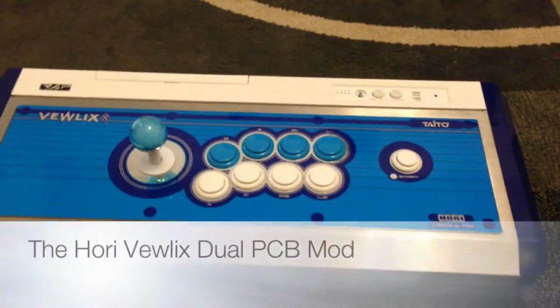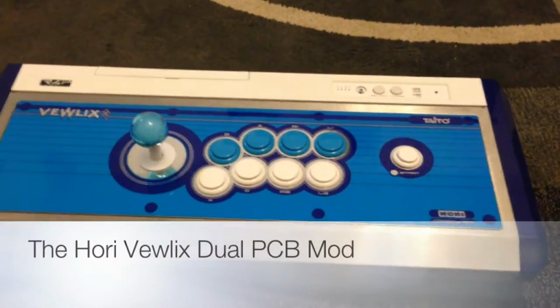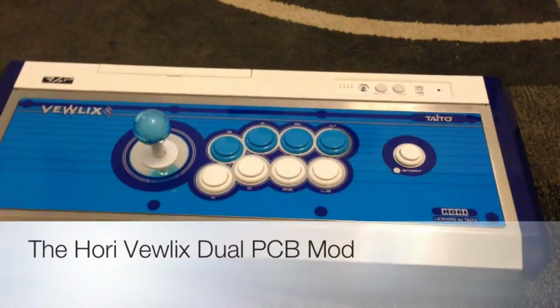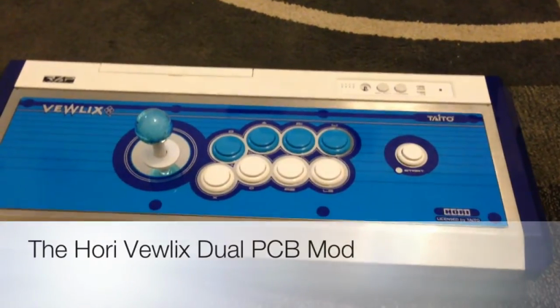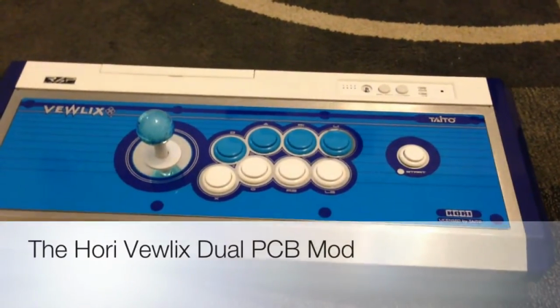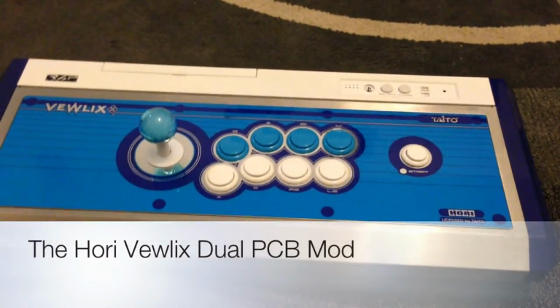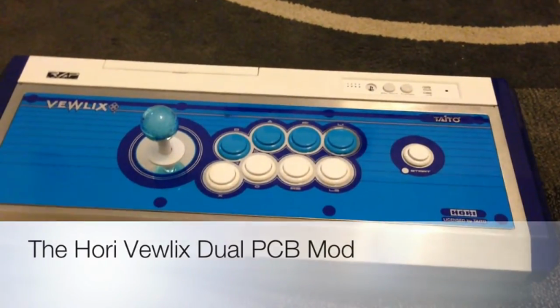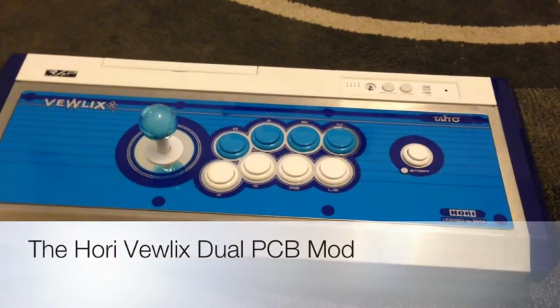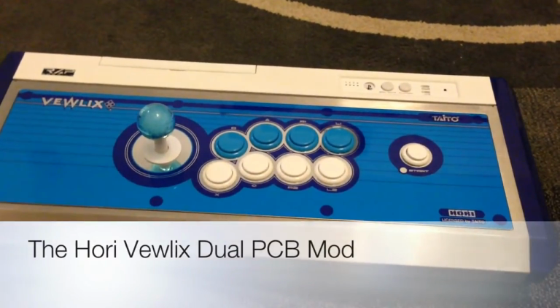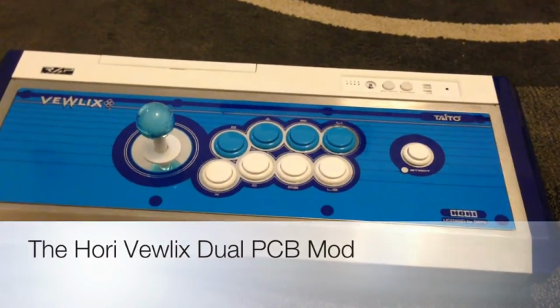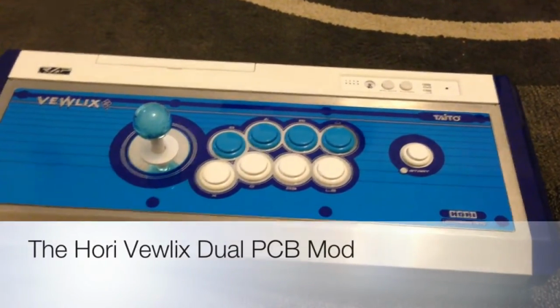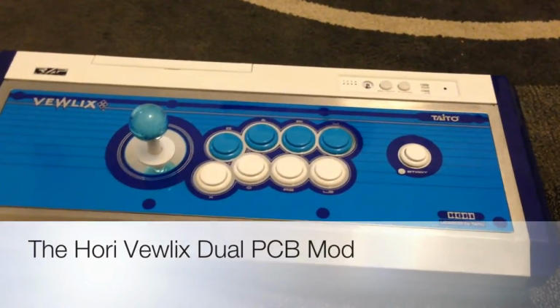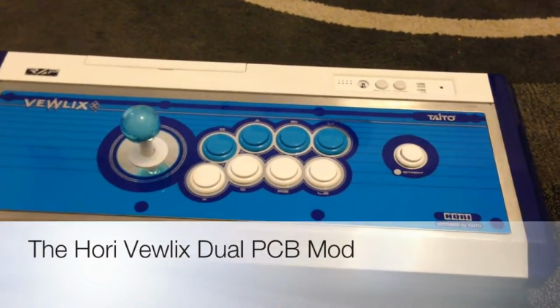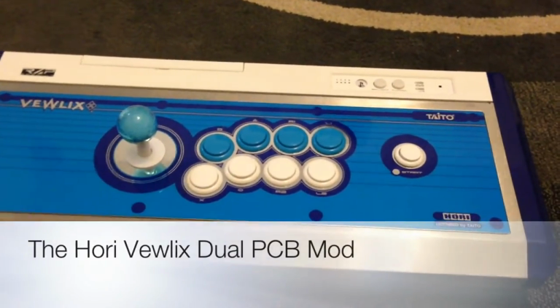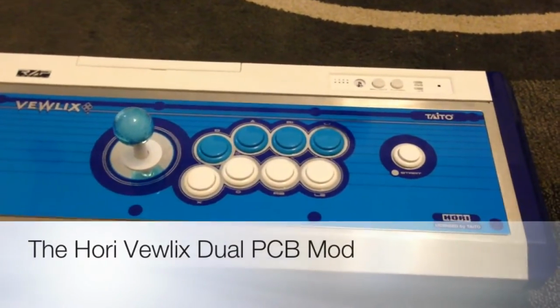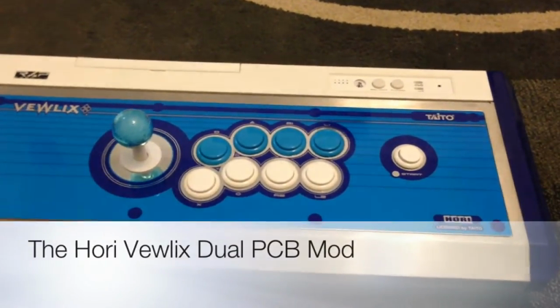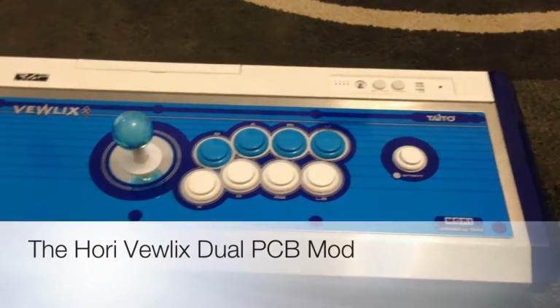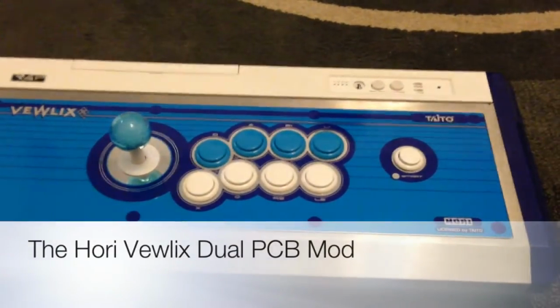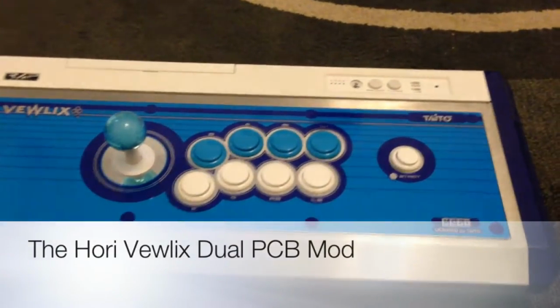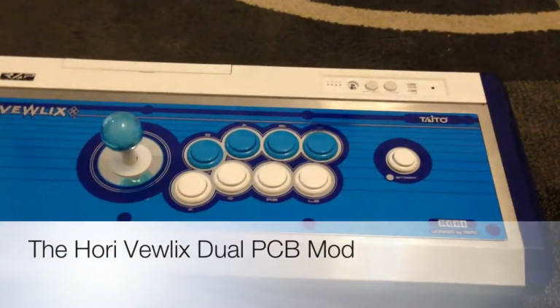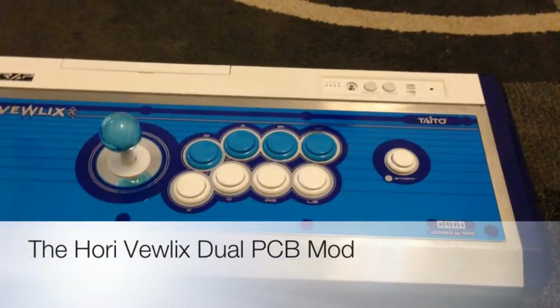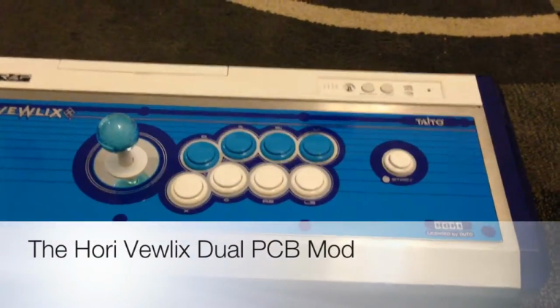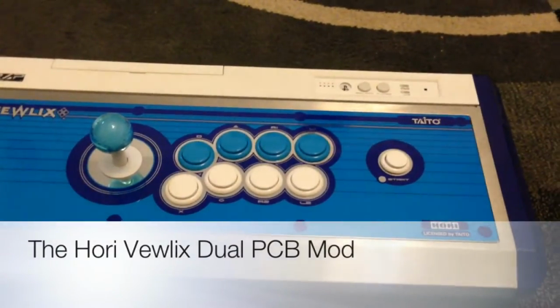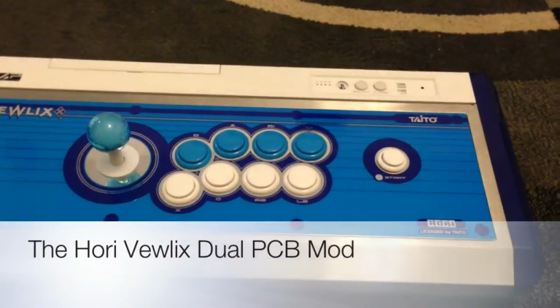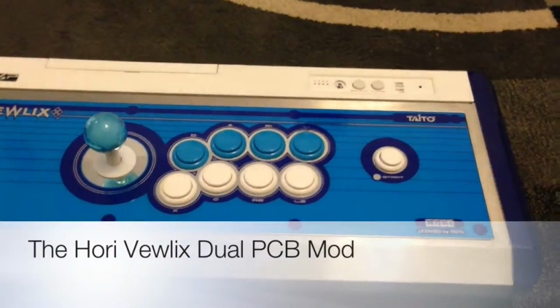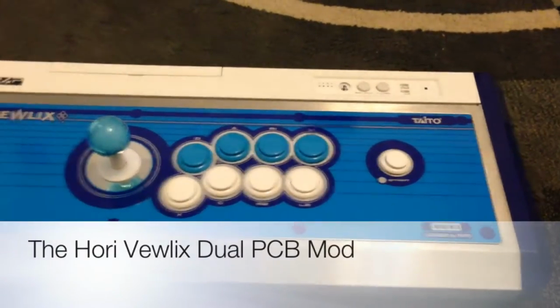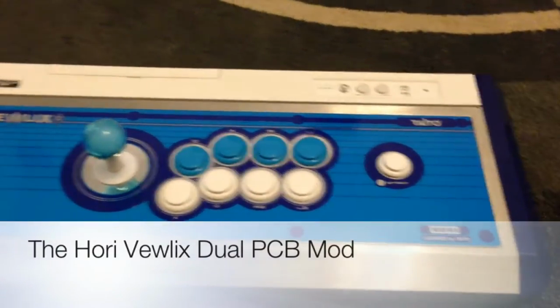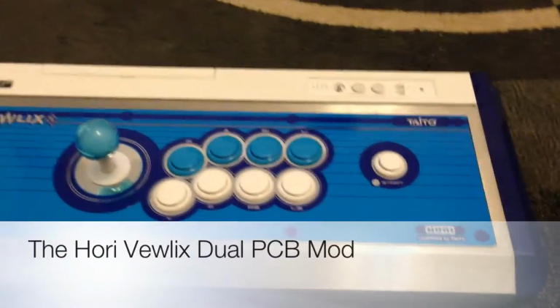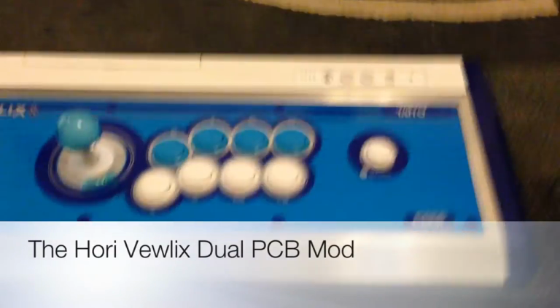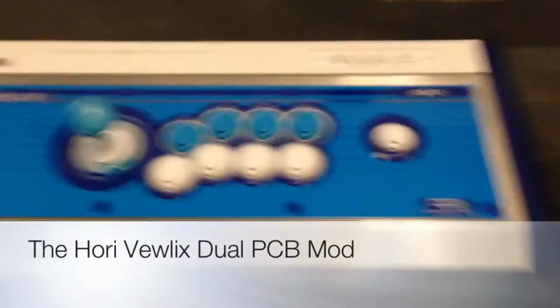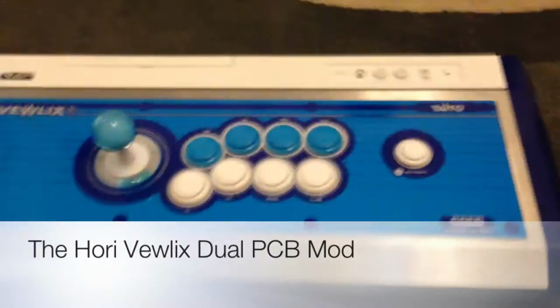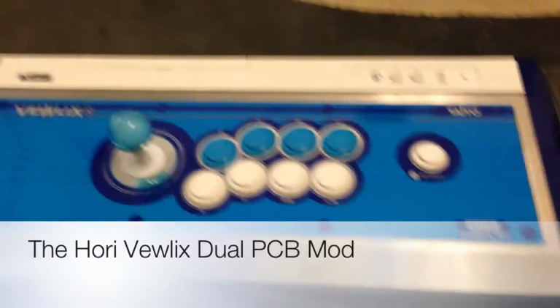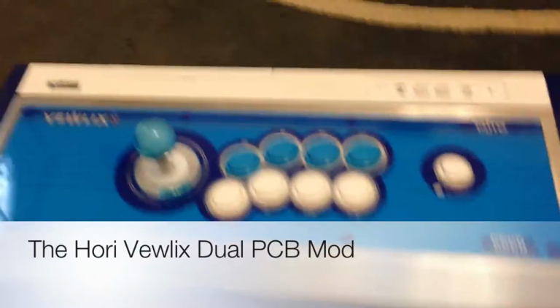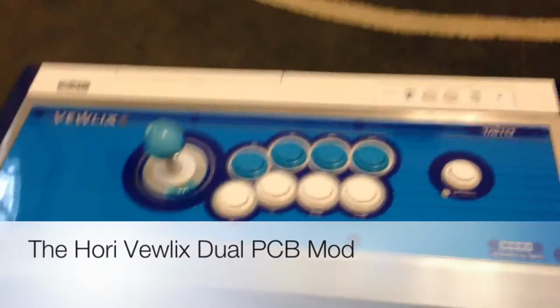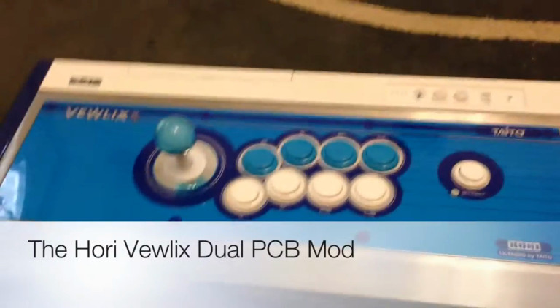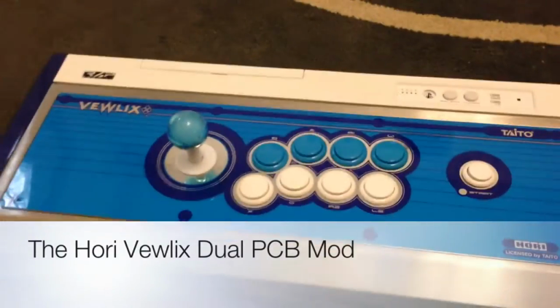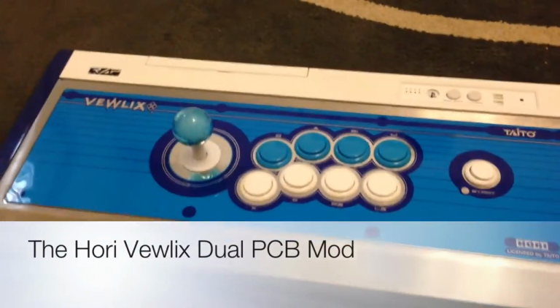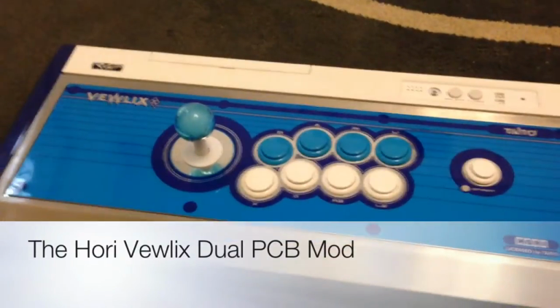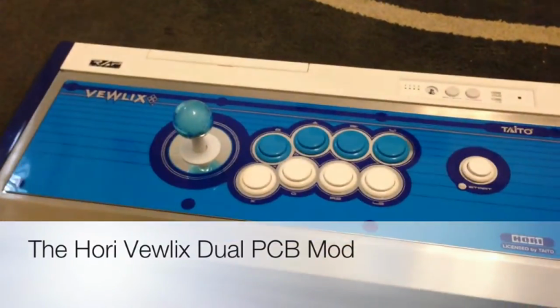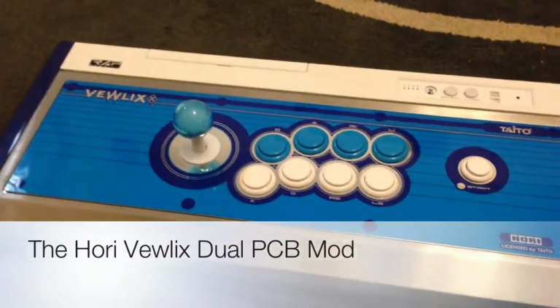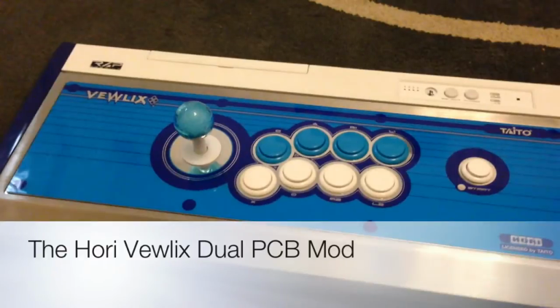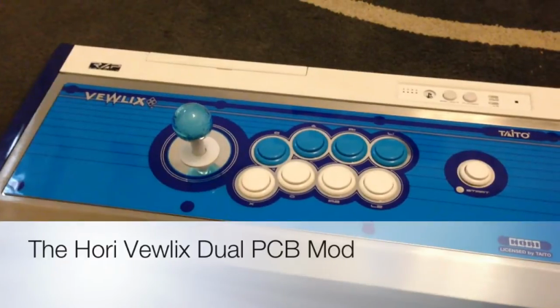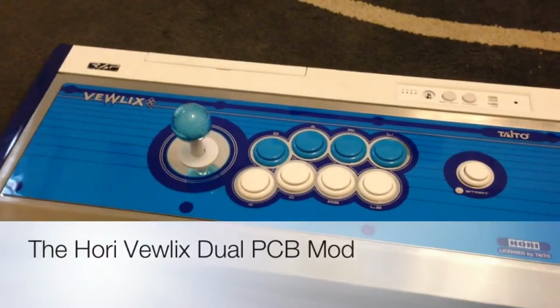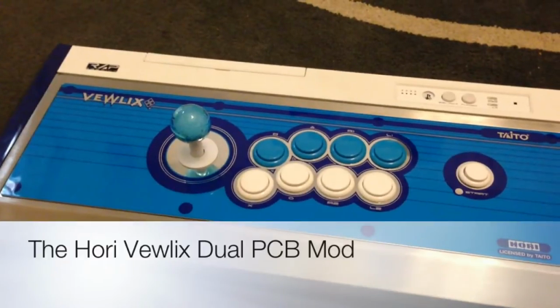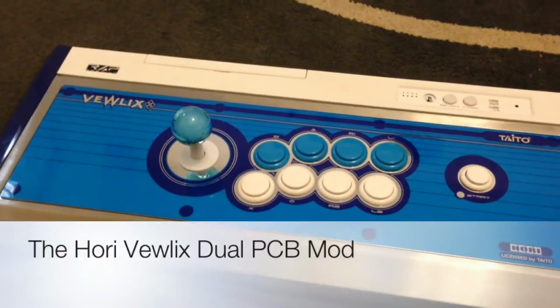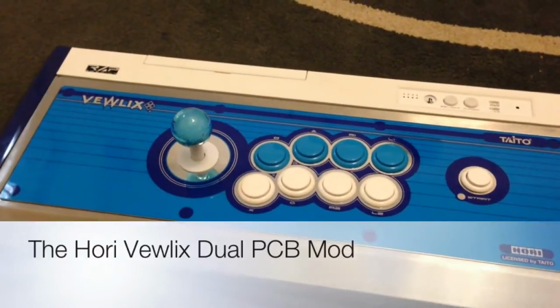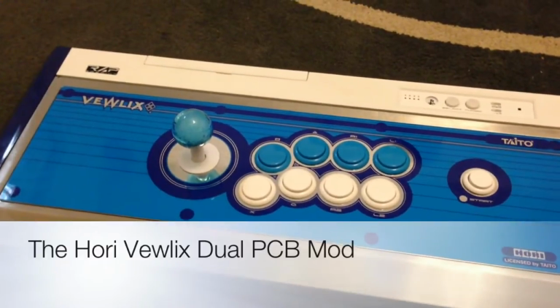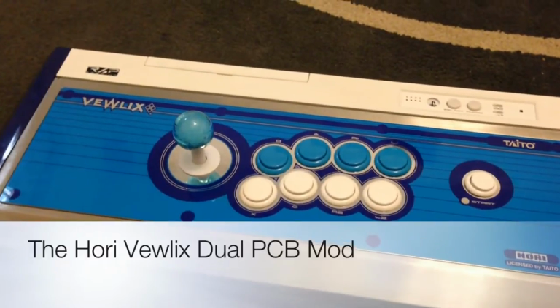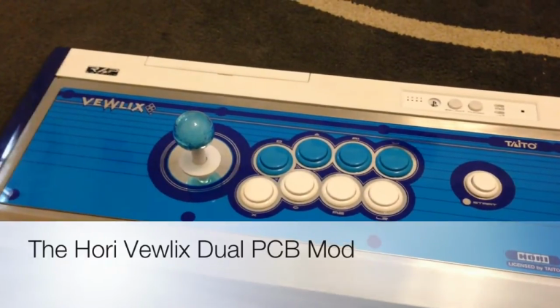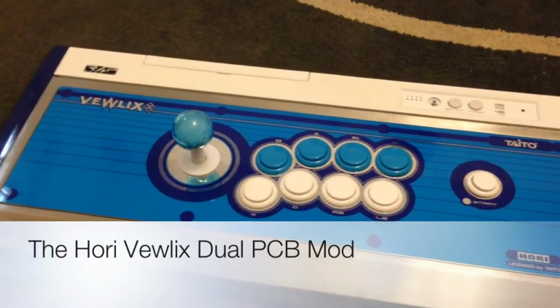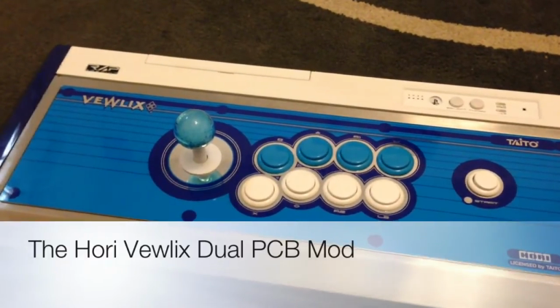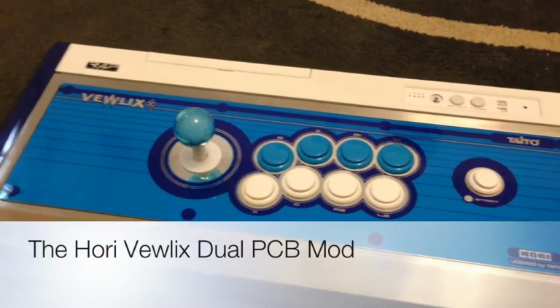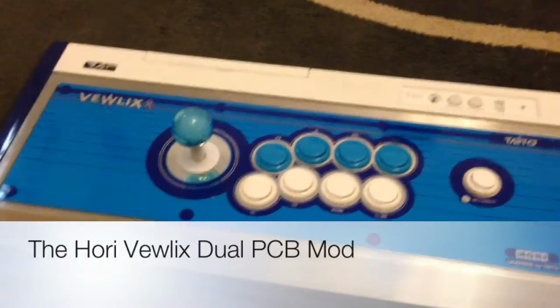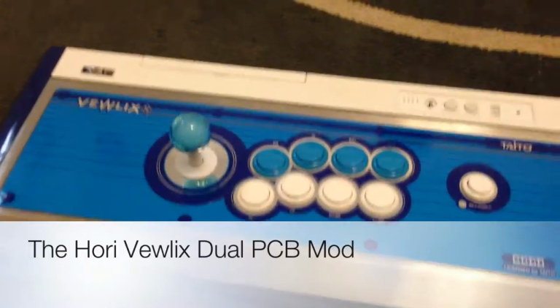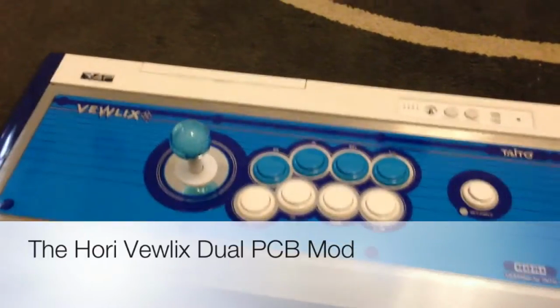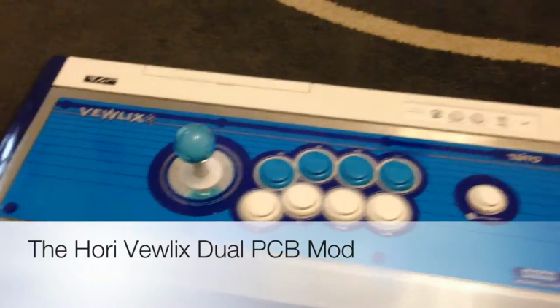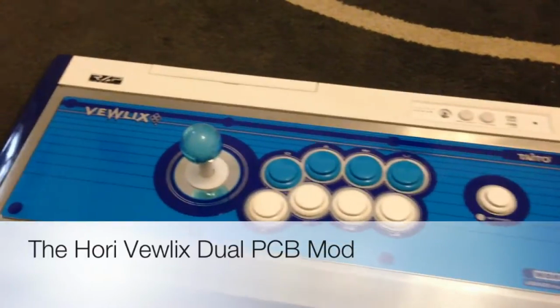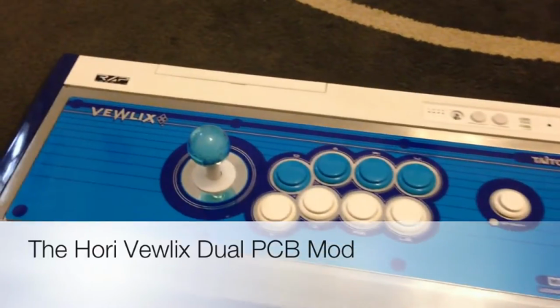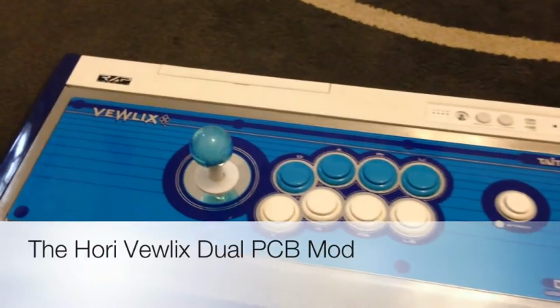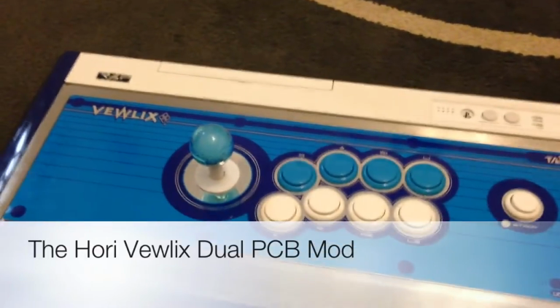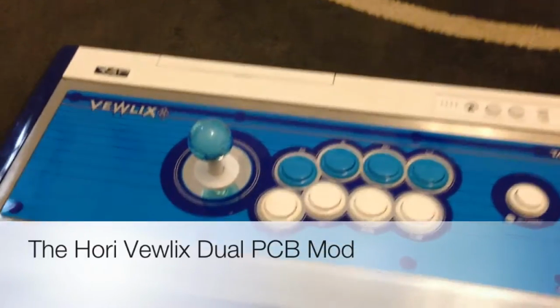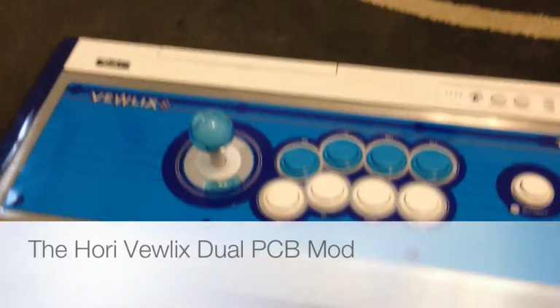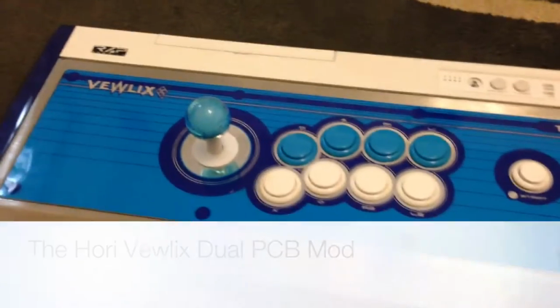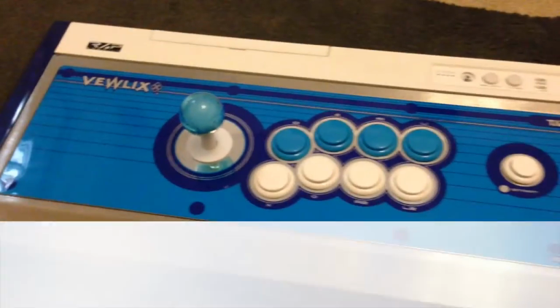Hey guys, this is my latest mod — this is a Vuelix, a Hori Vuelix Diamond Edition.